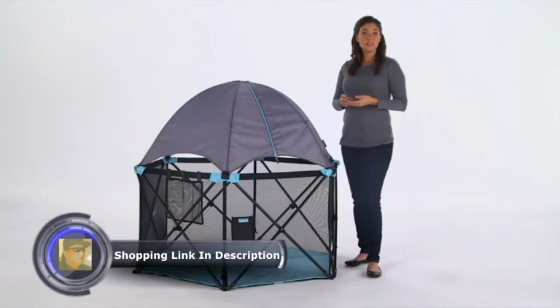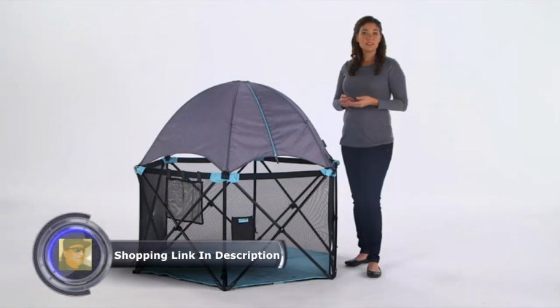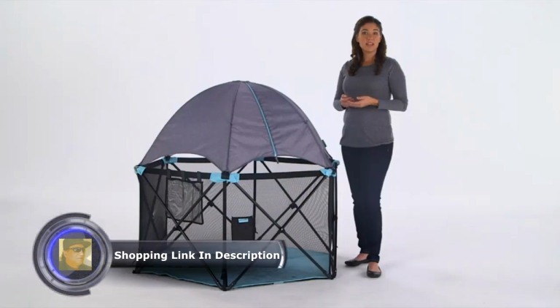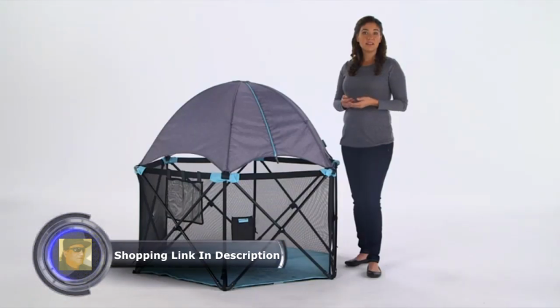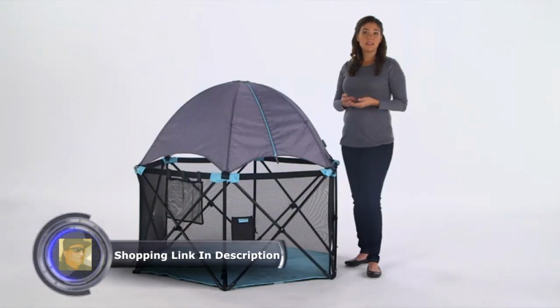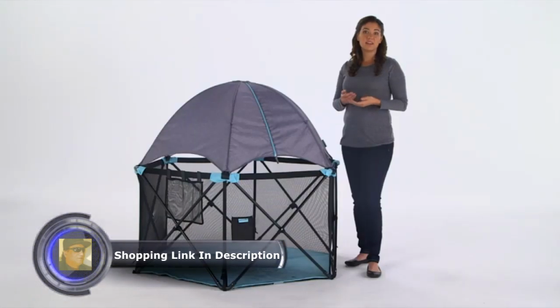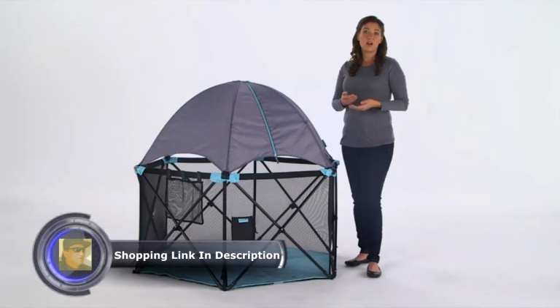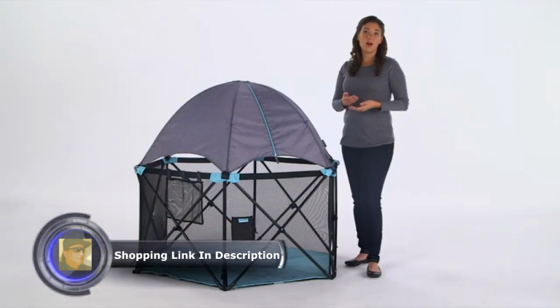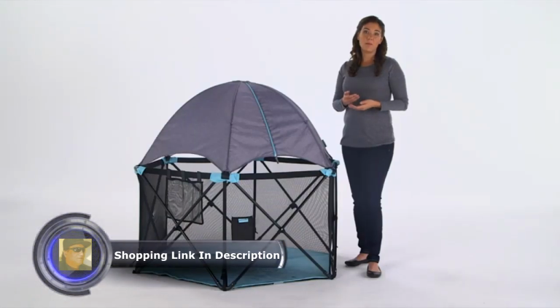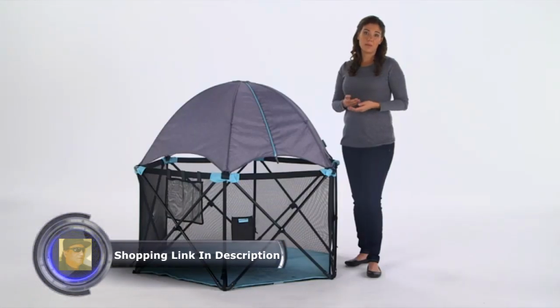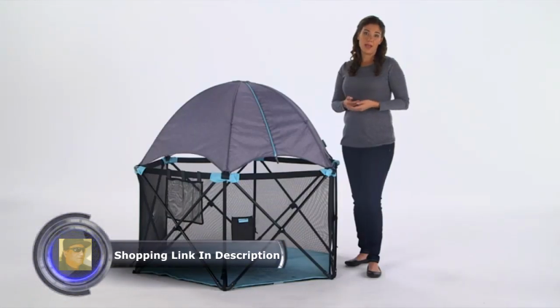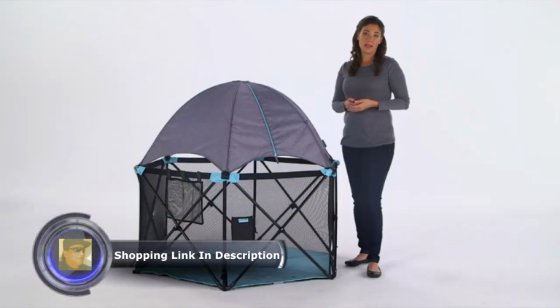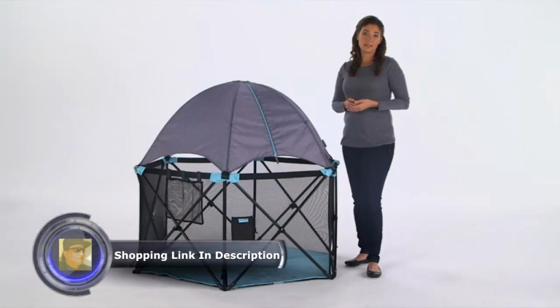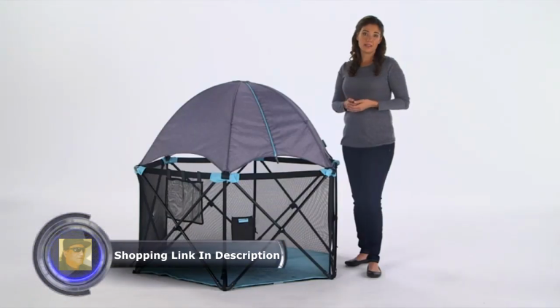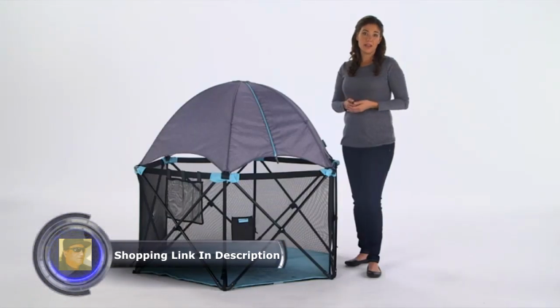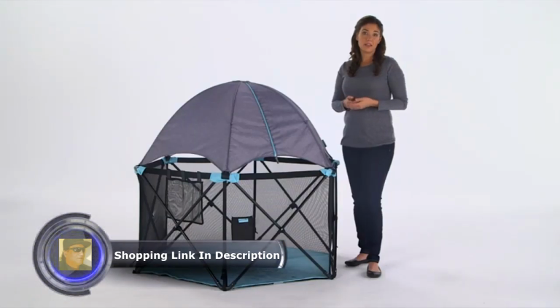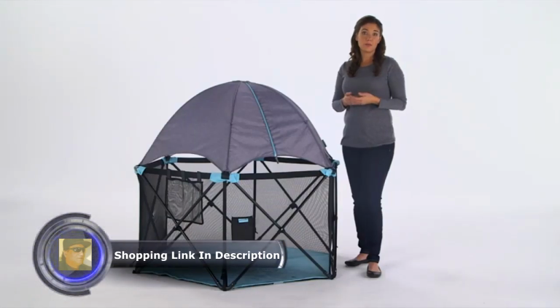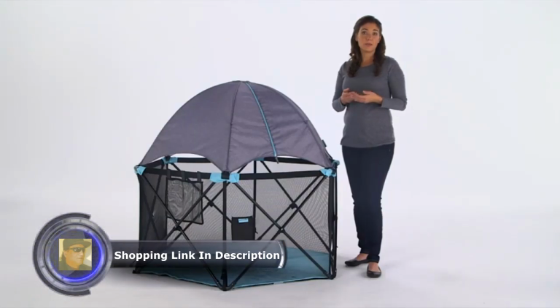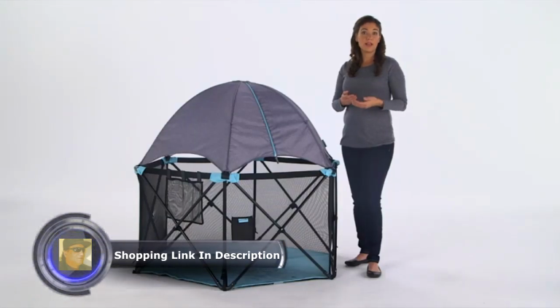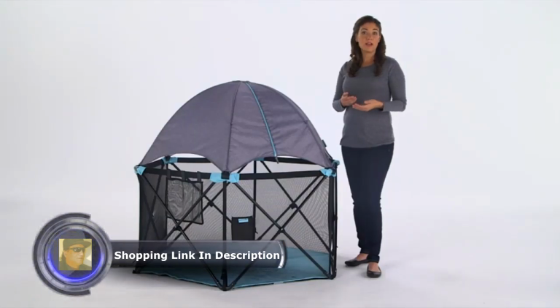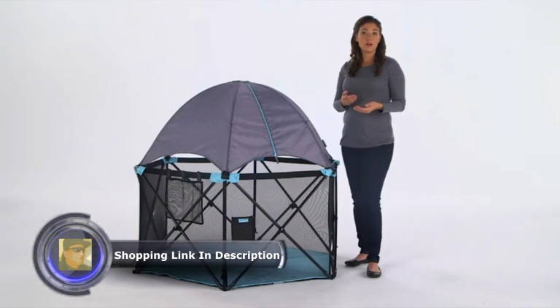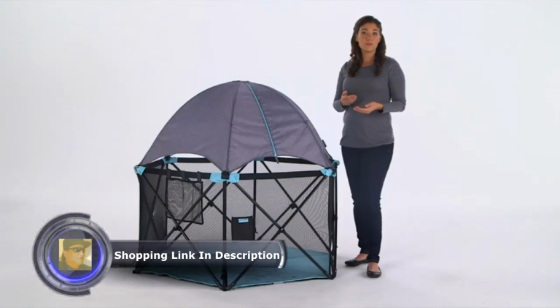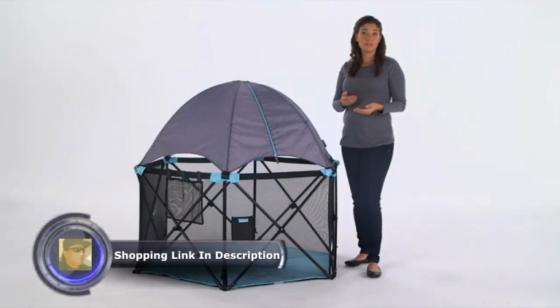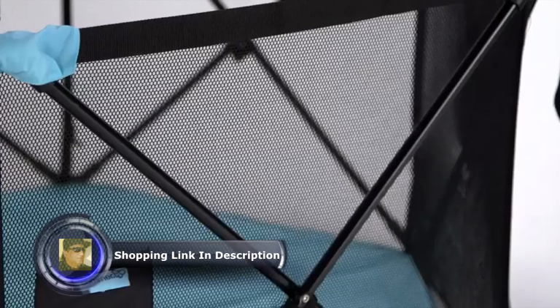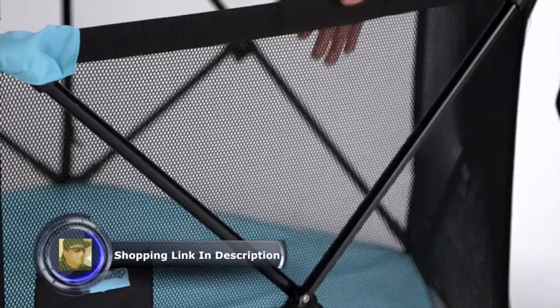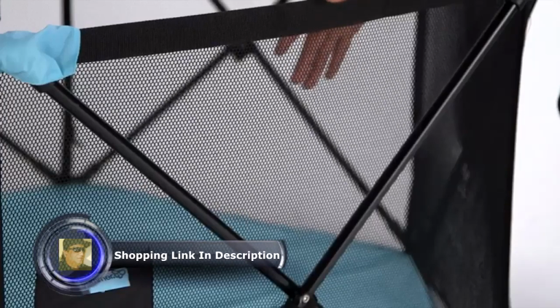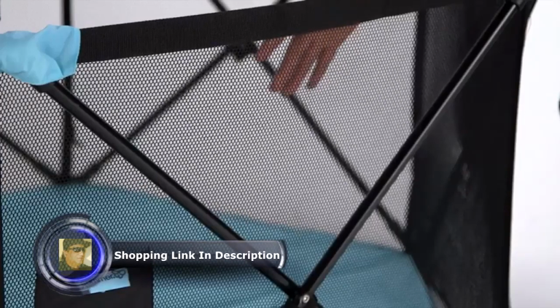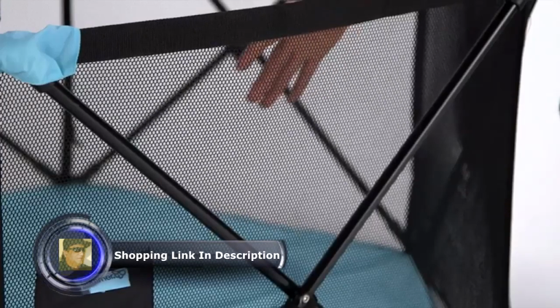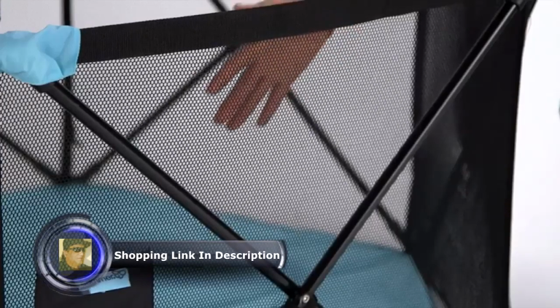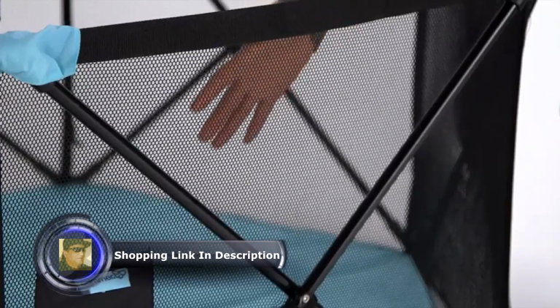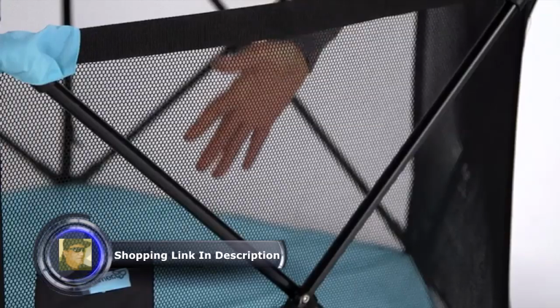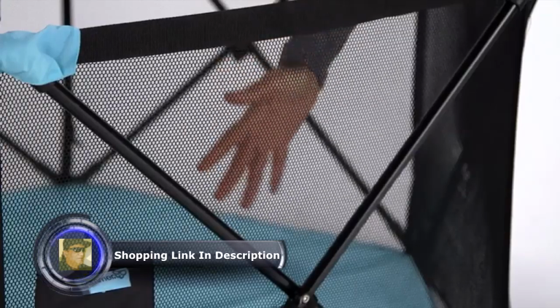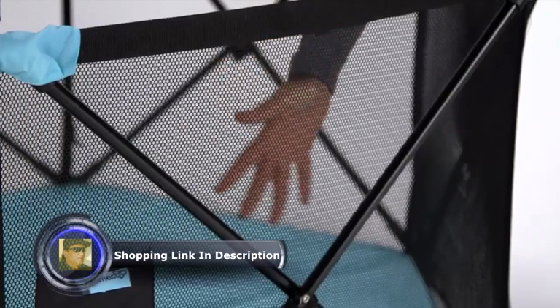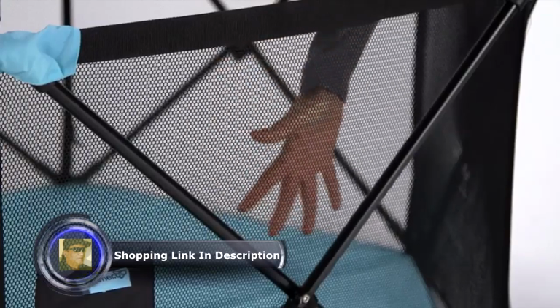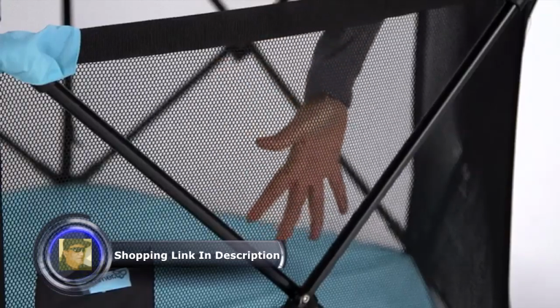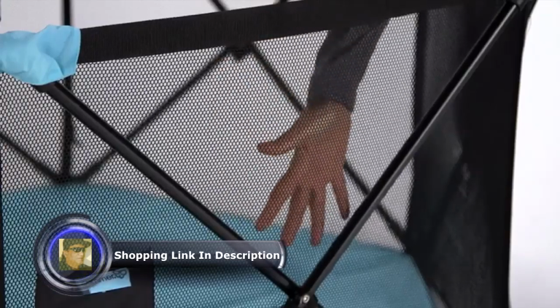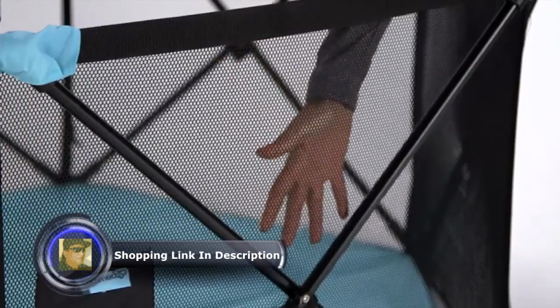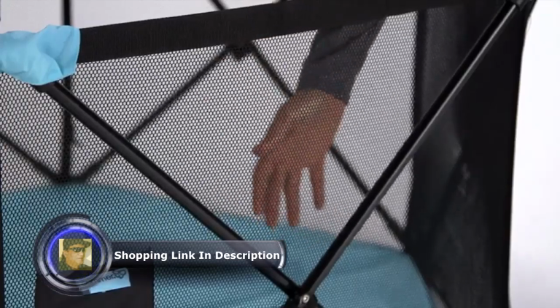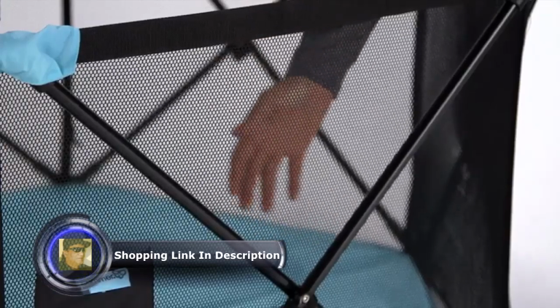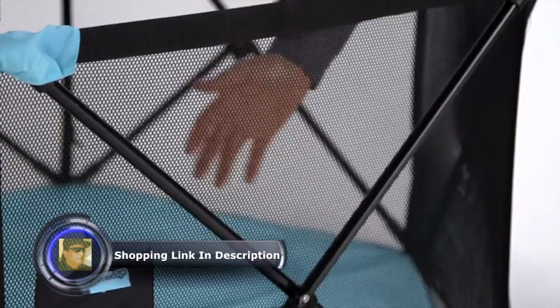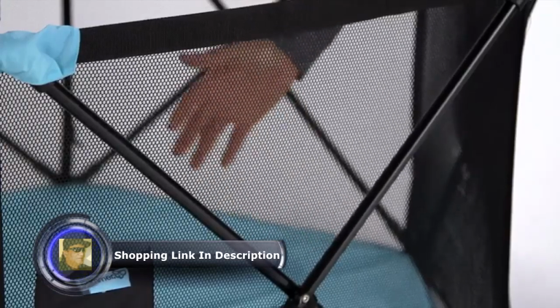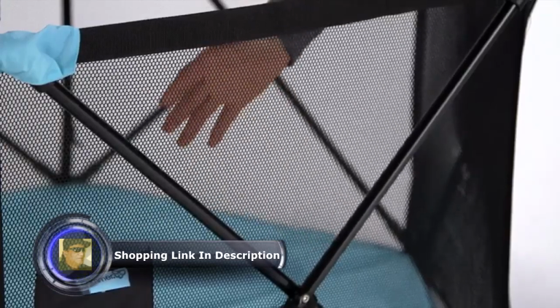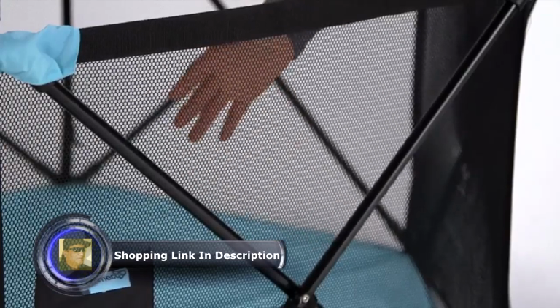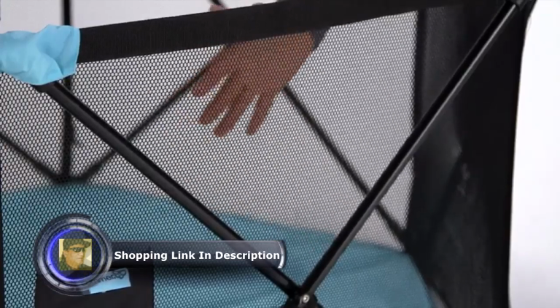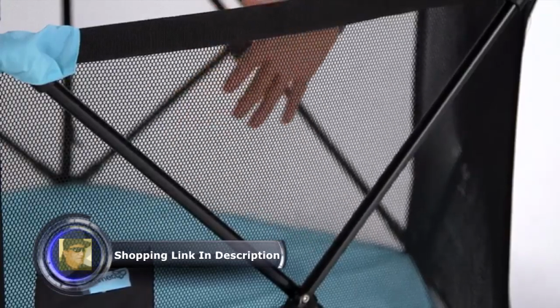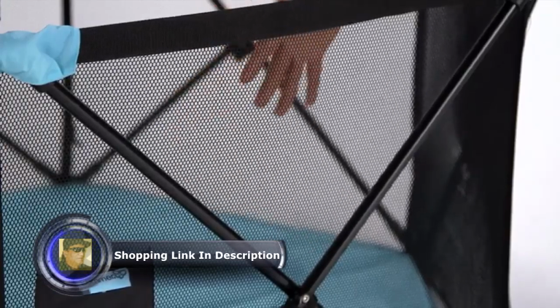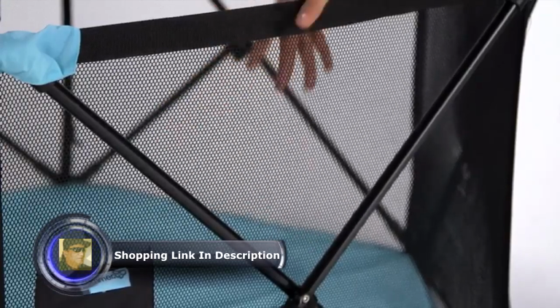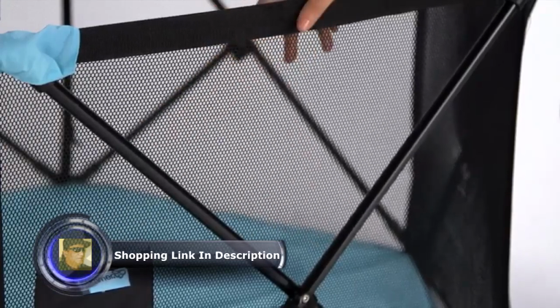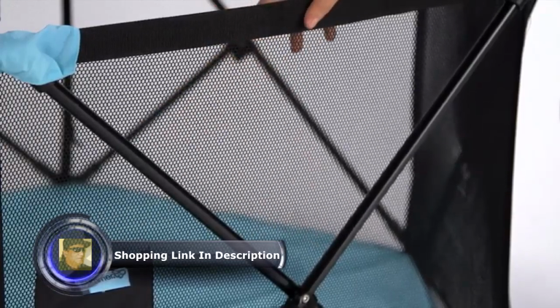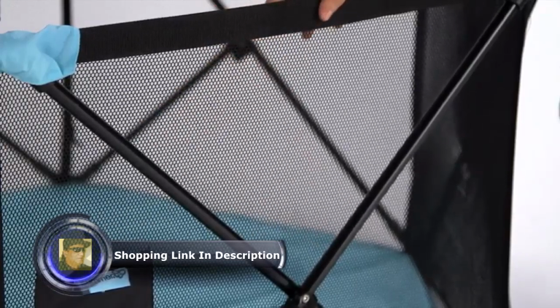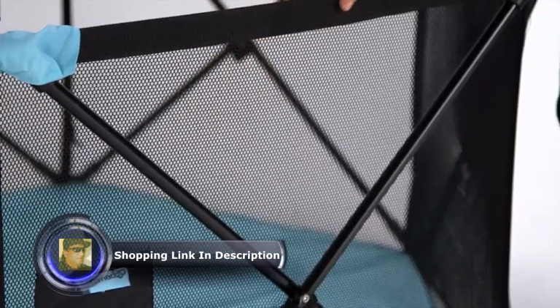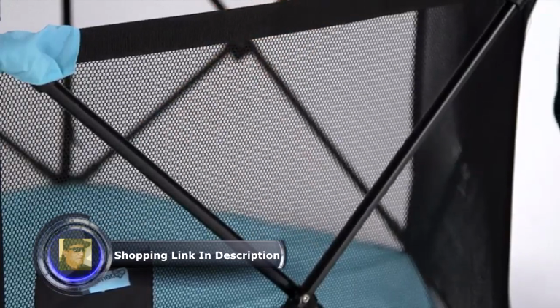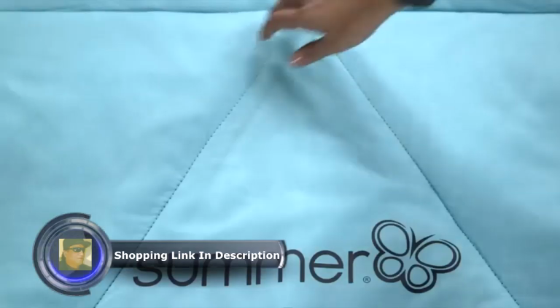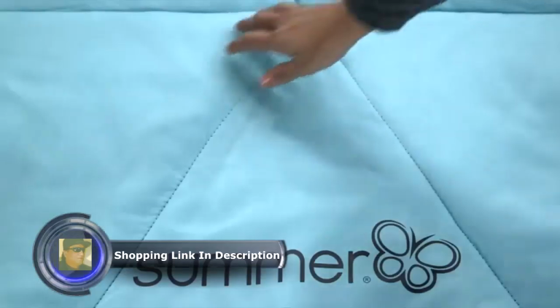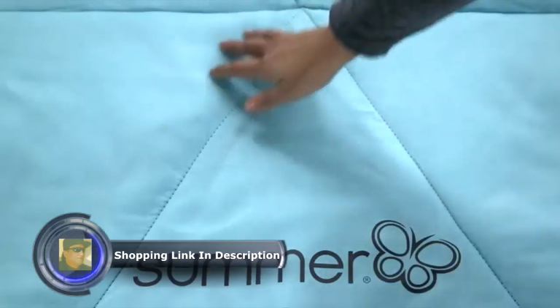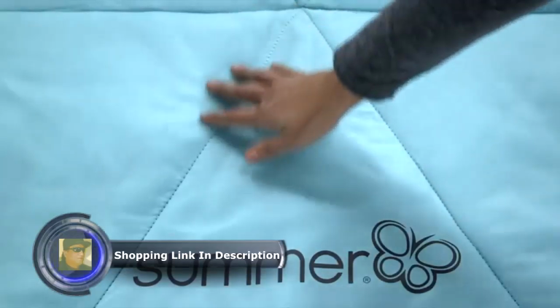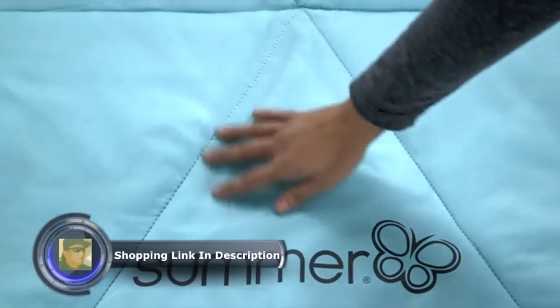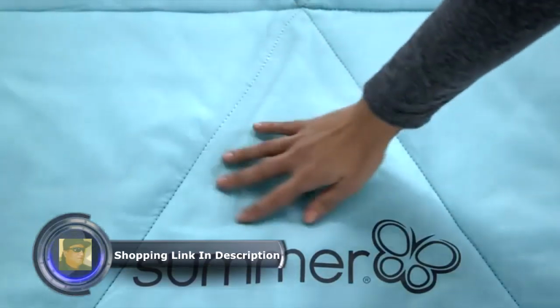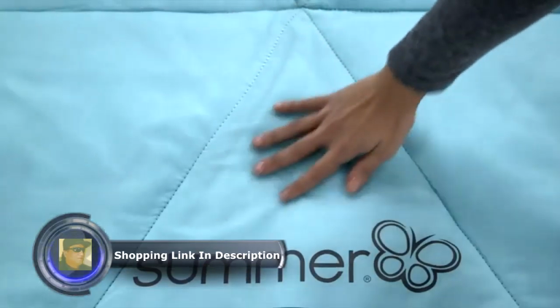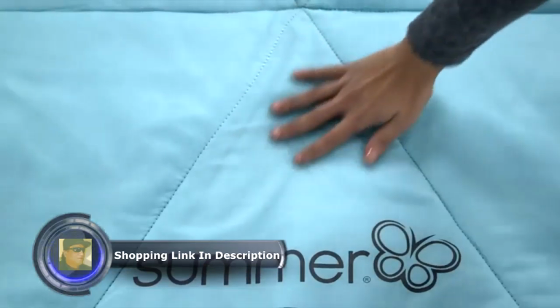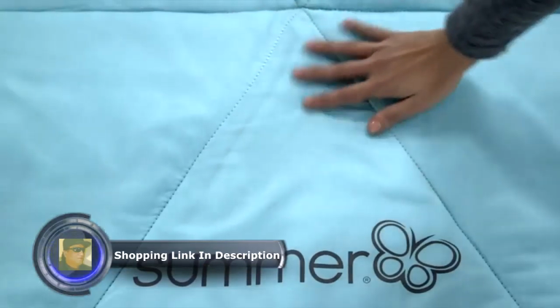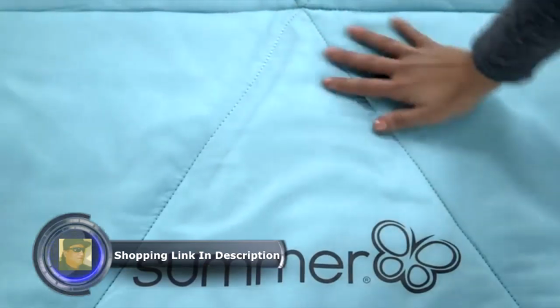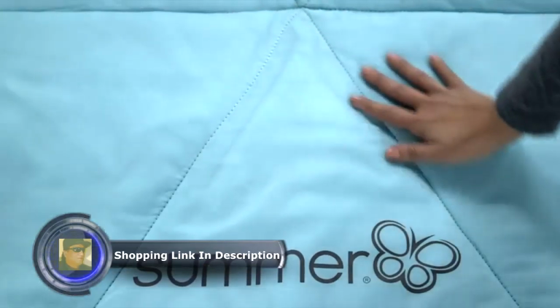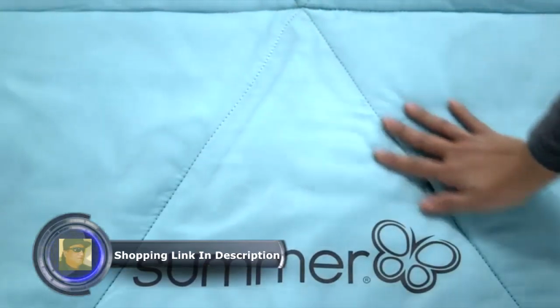Freestanding and compact, the Play Yard features mesh sides for added visibility and the padded floor provides extra comfort.